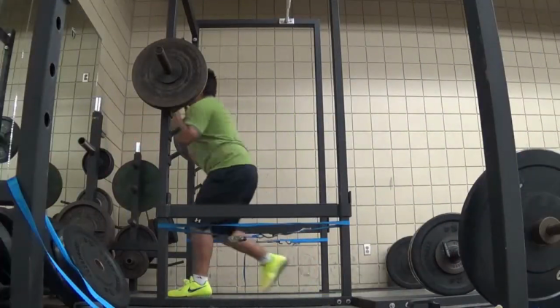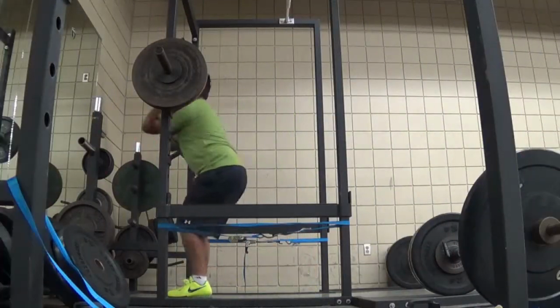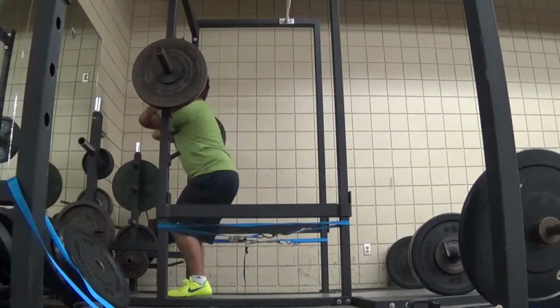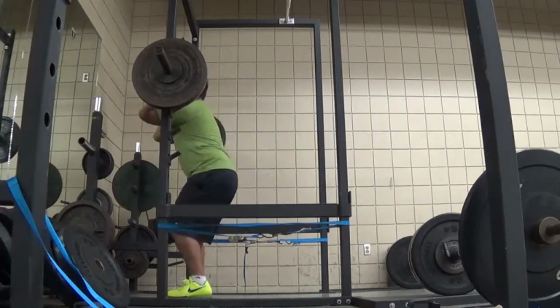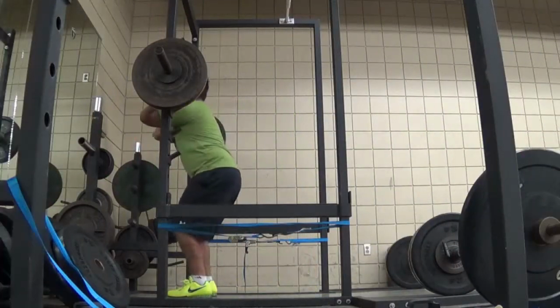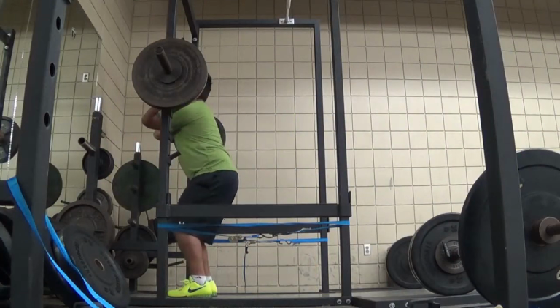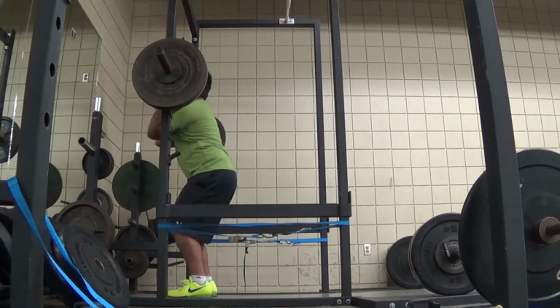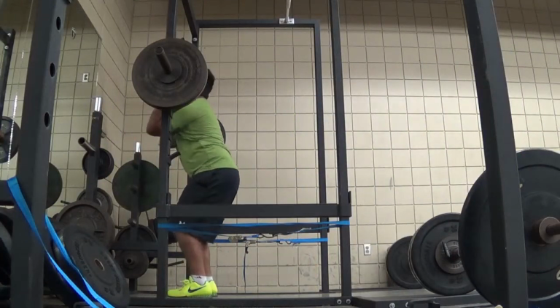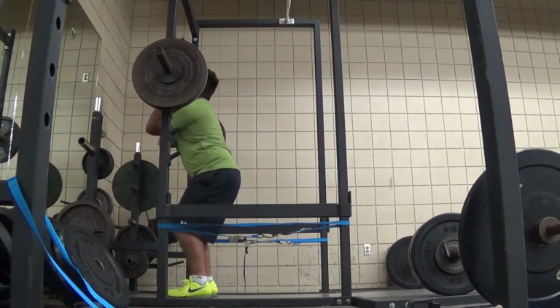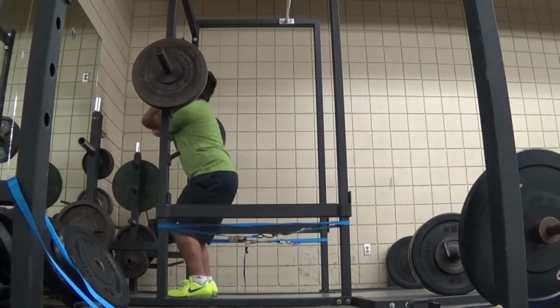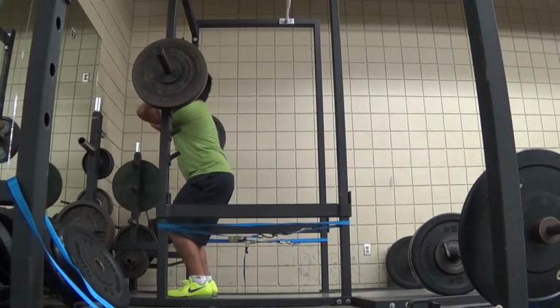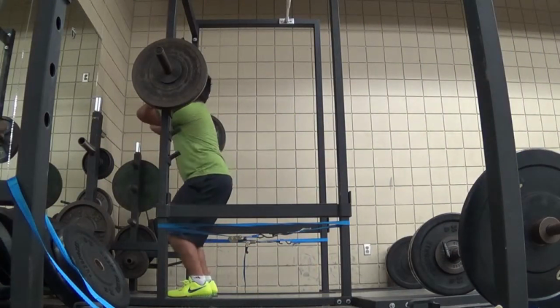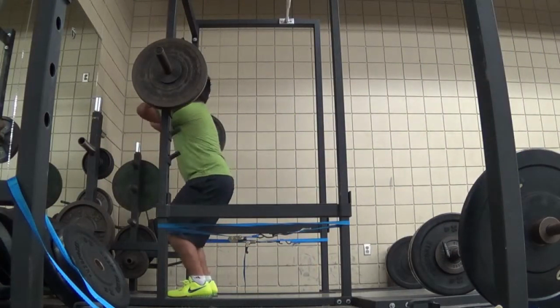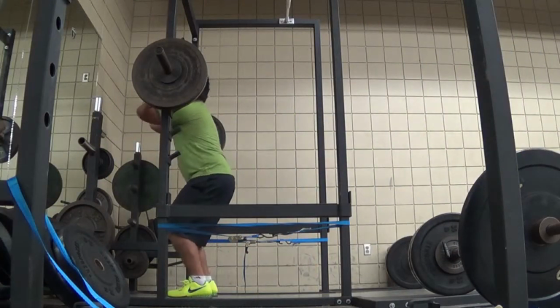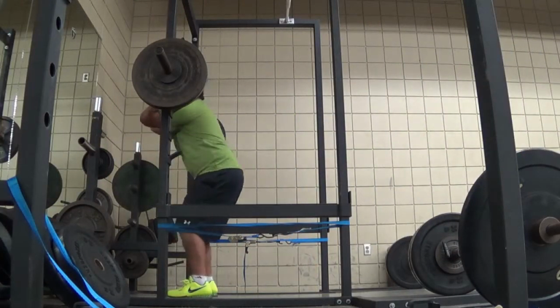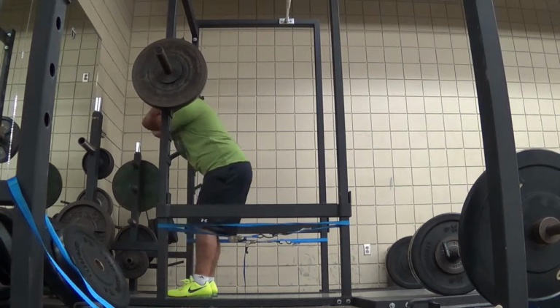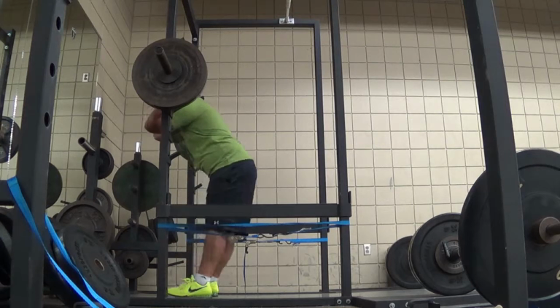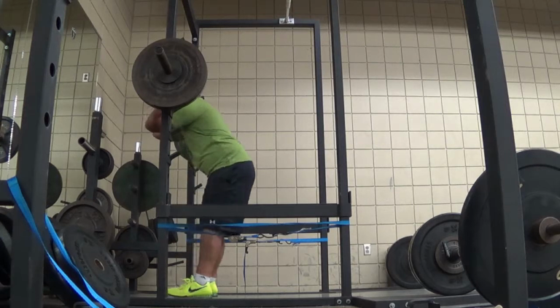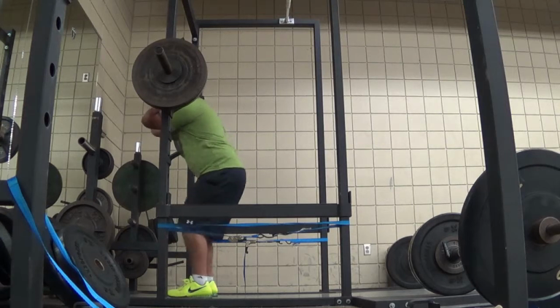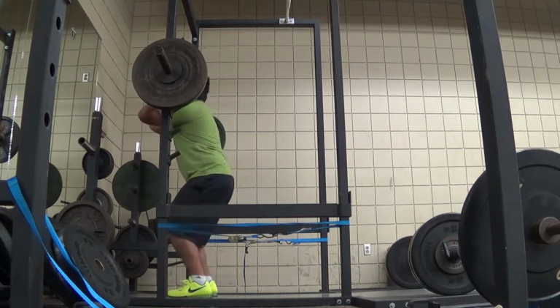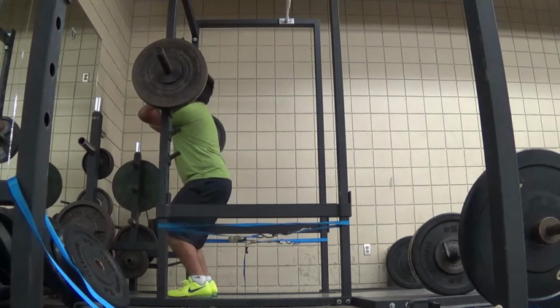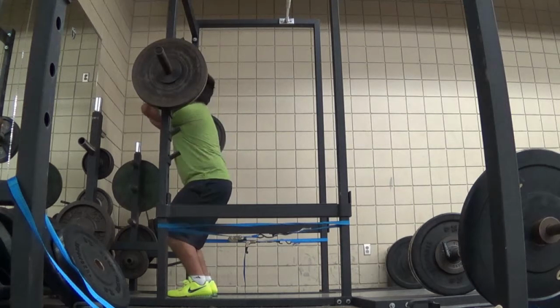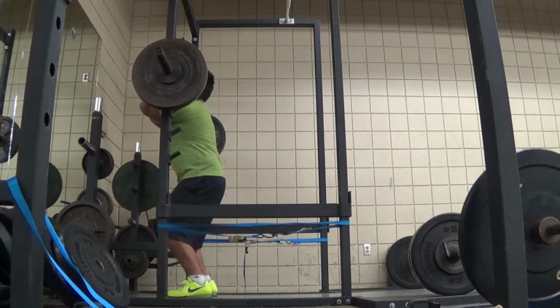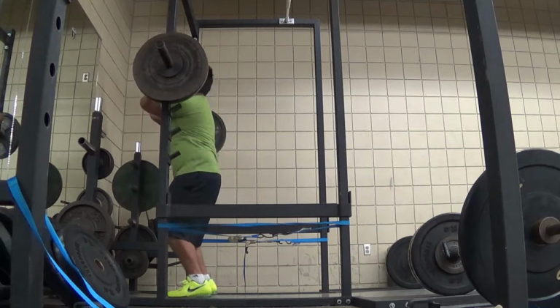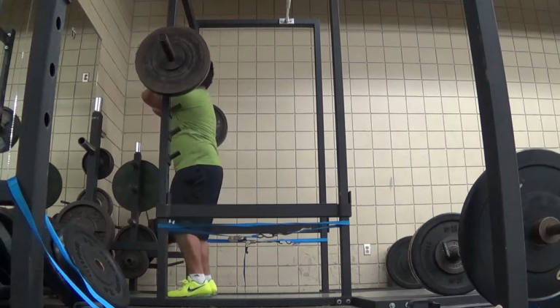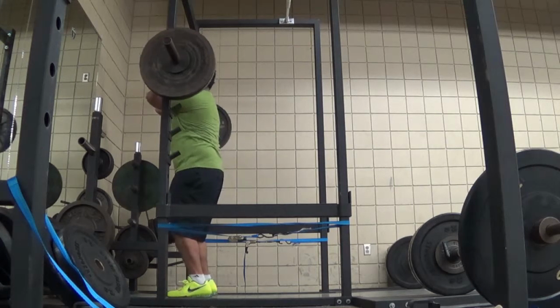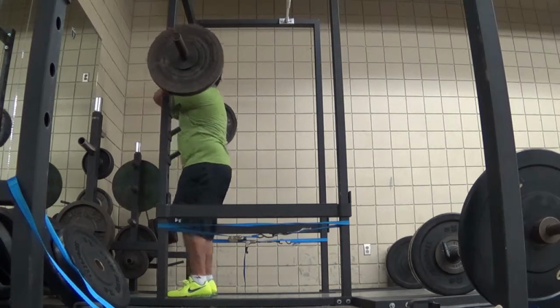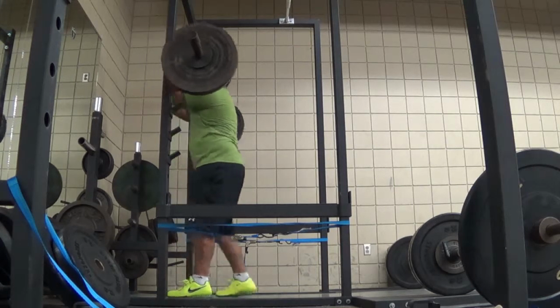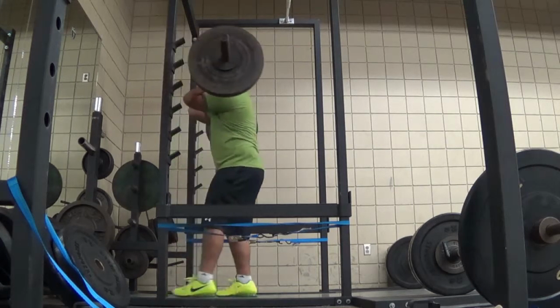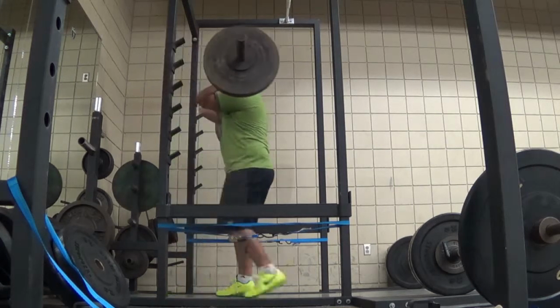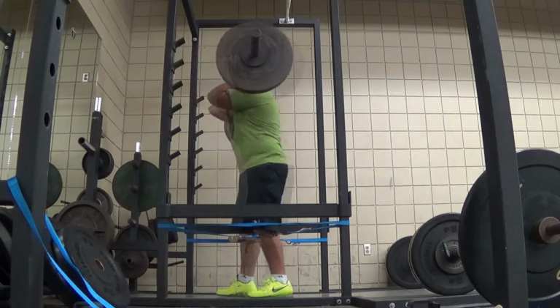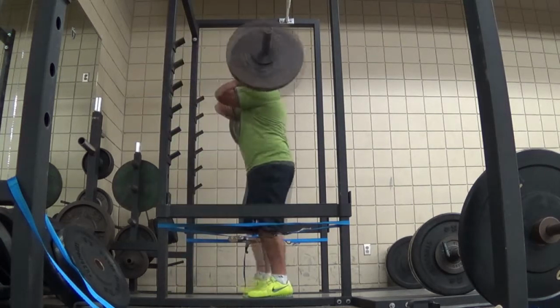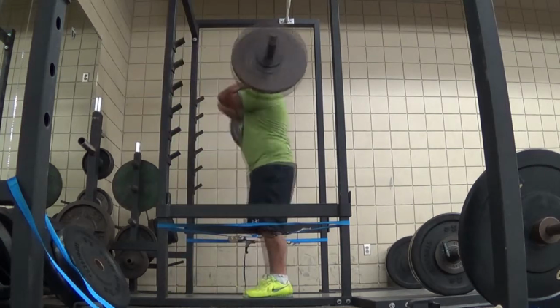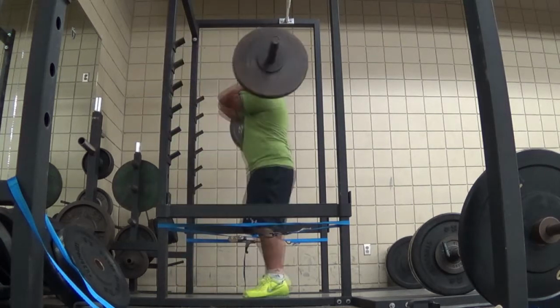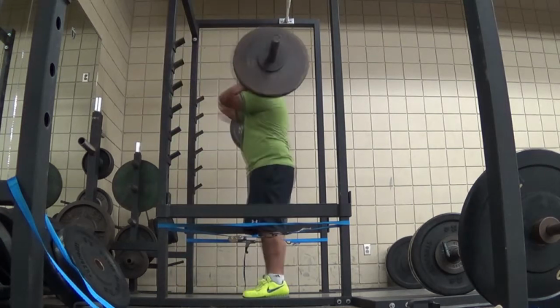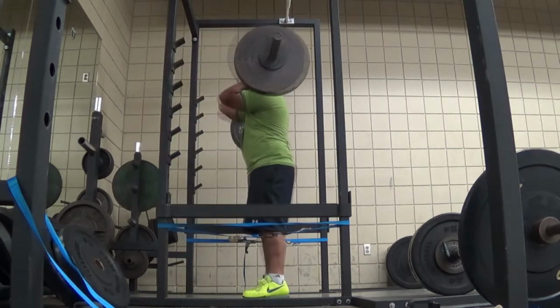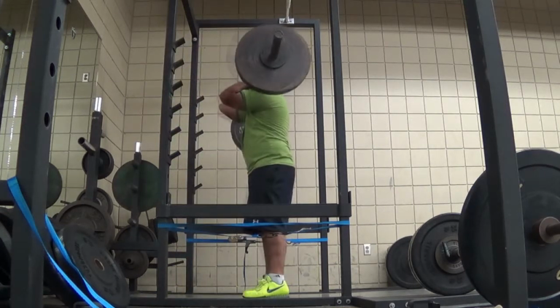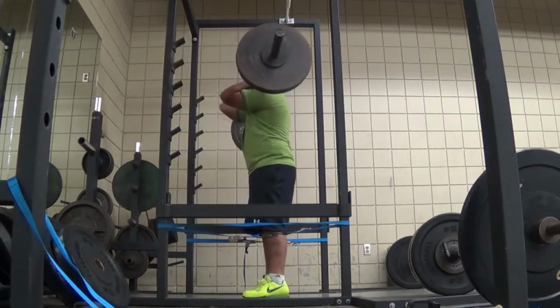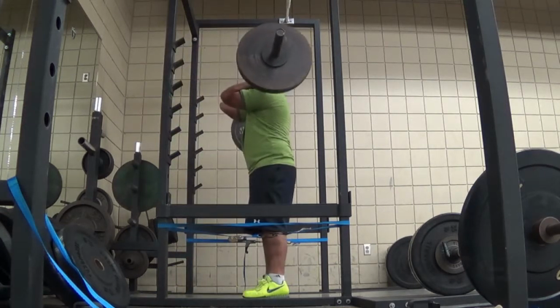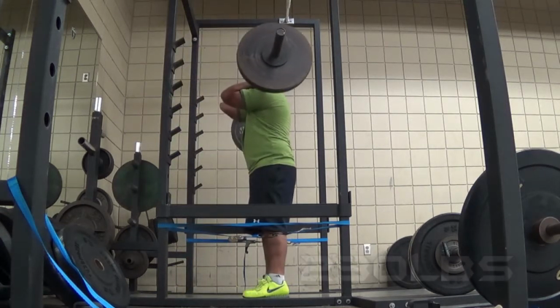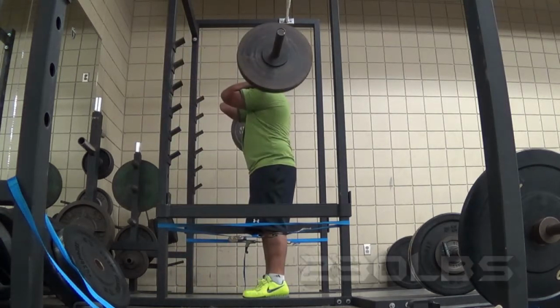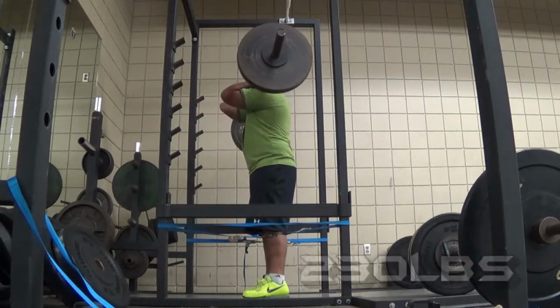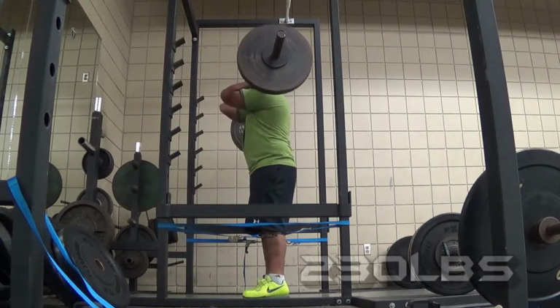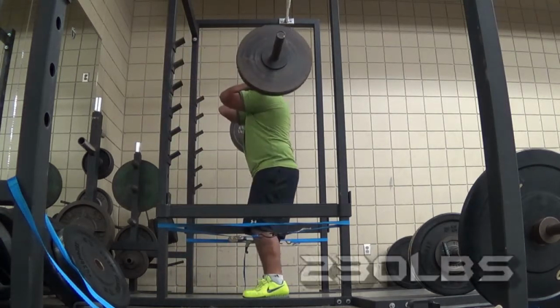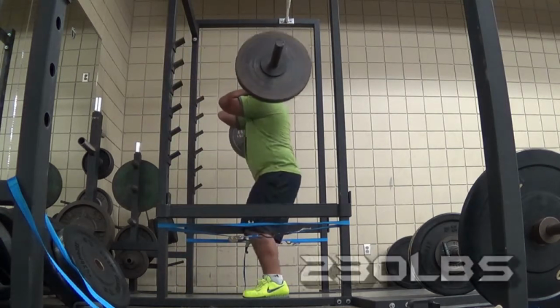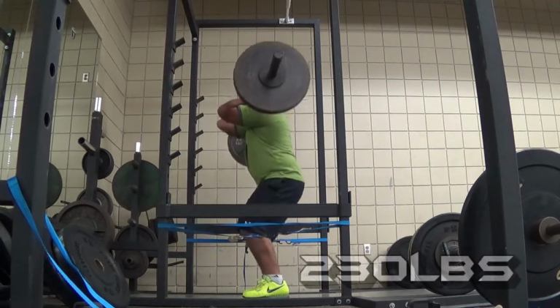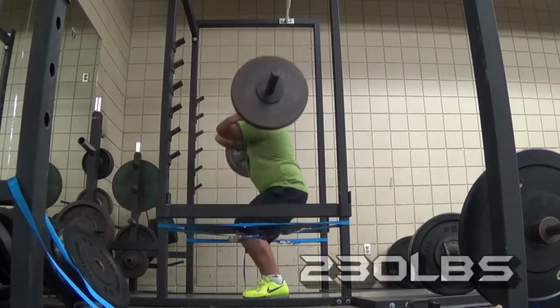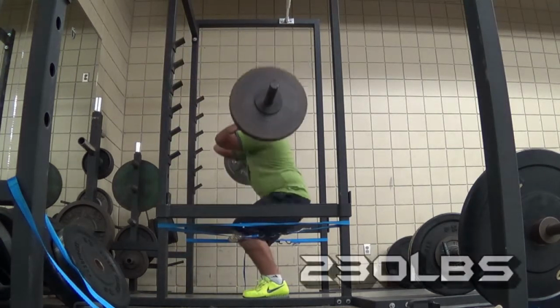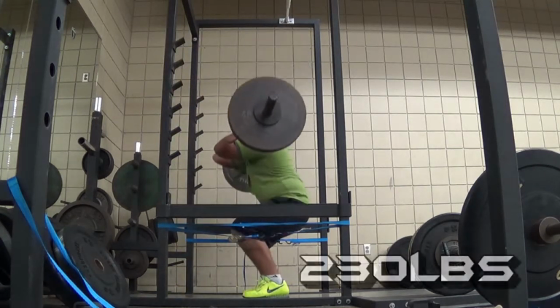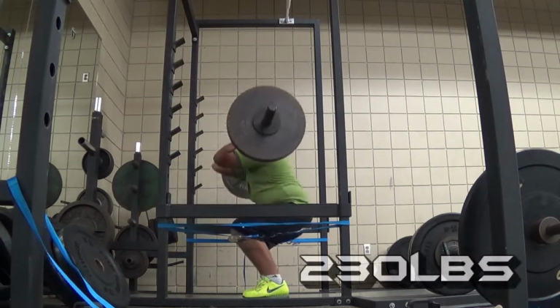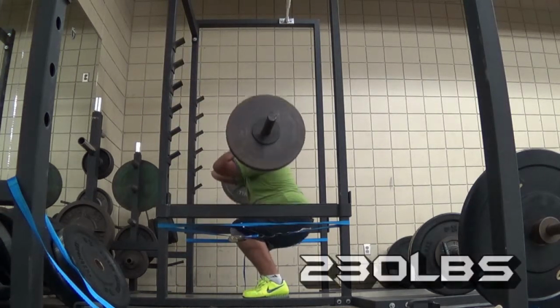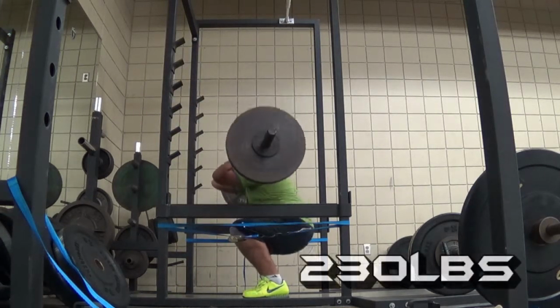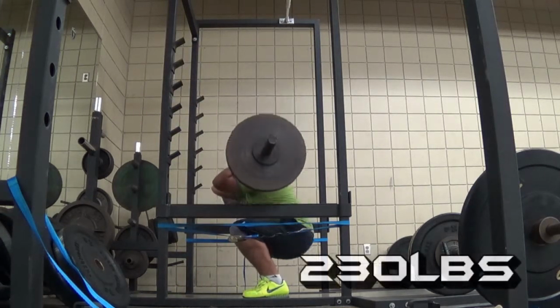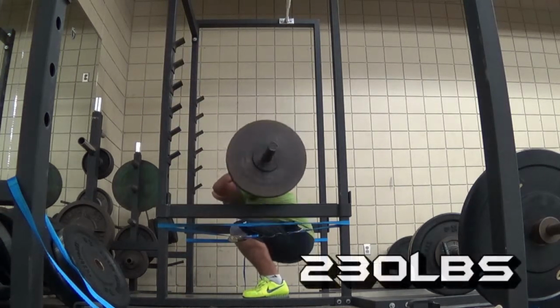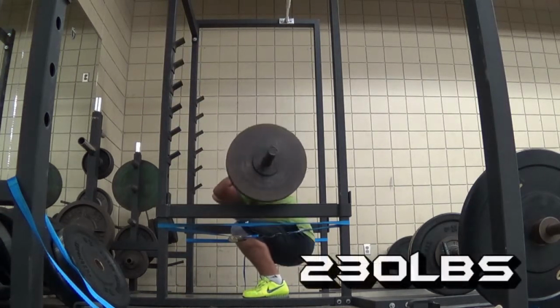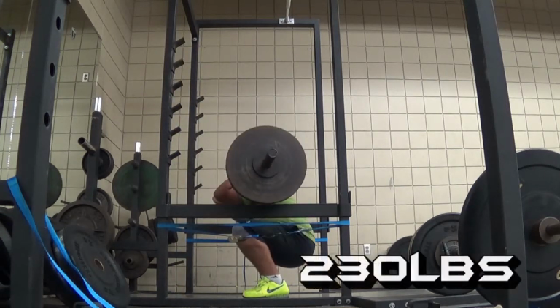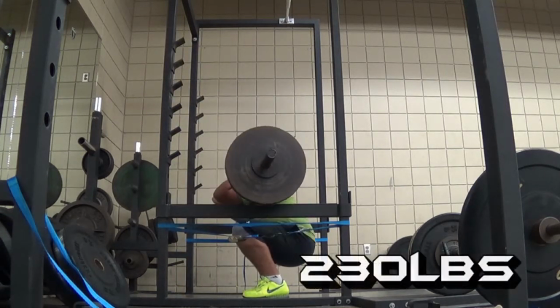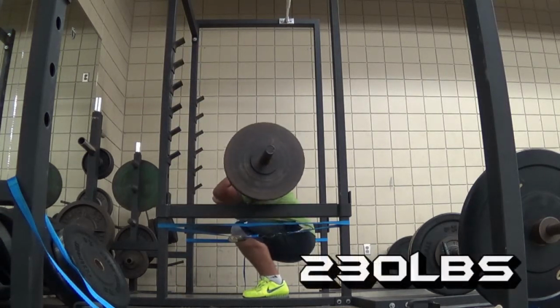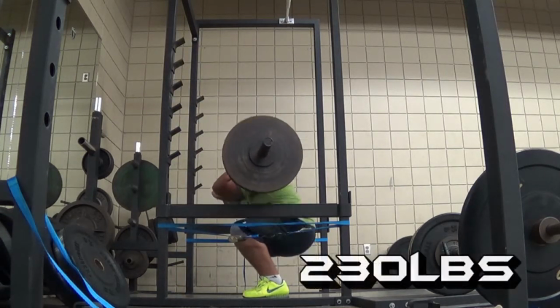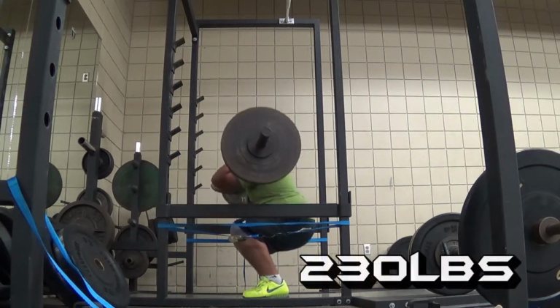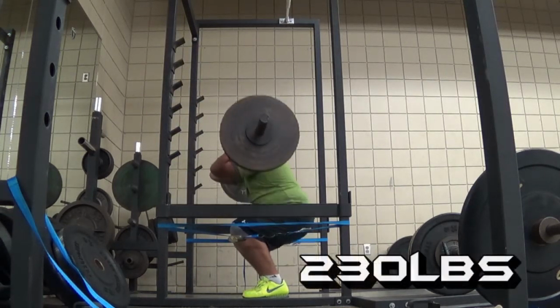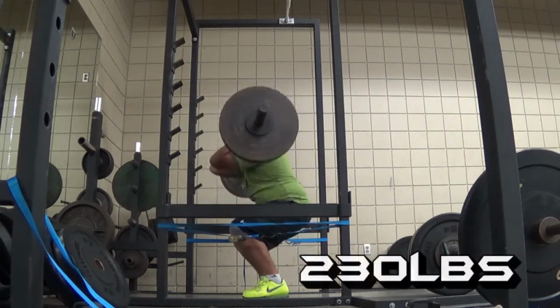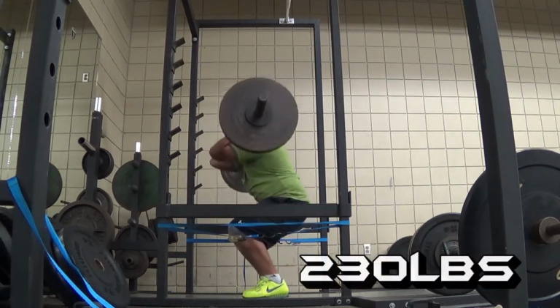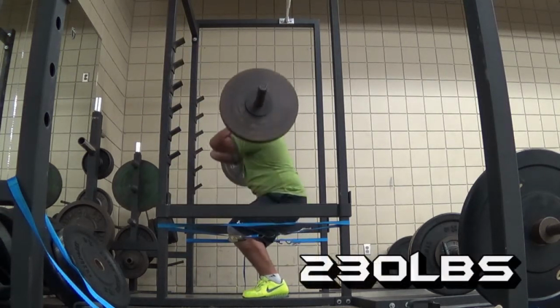Front squat. I took a wider stance on this — 230 pounds here, got this for four reps. Feel a lot more comfortable.